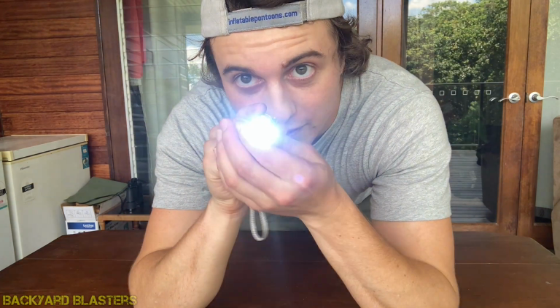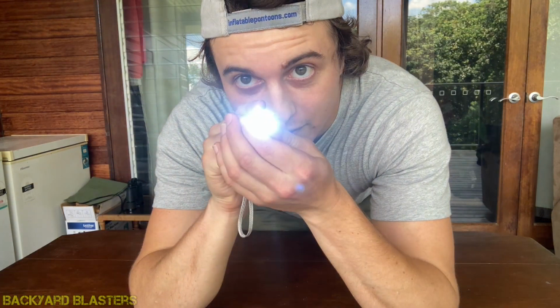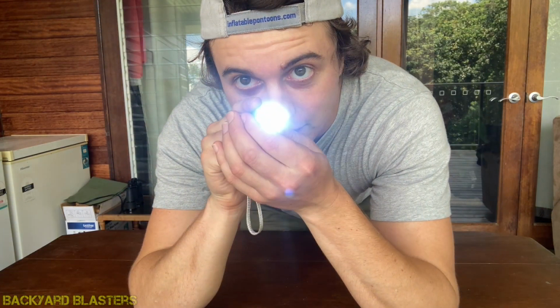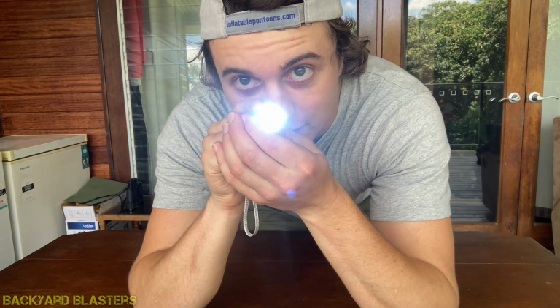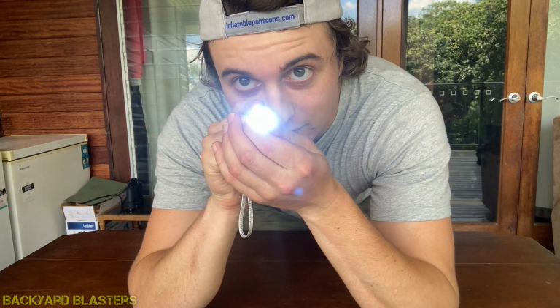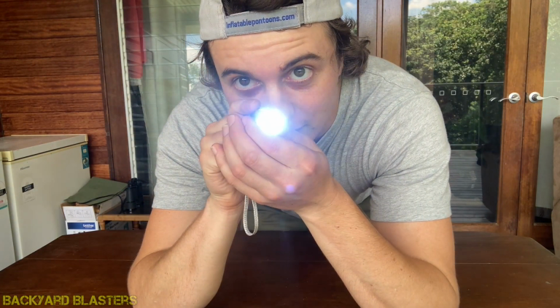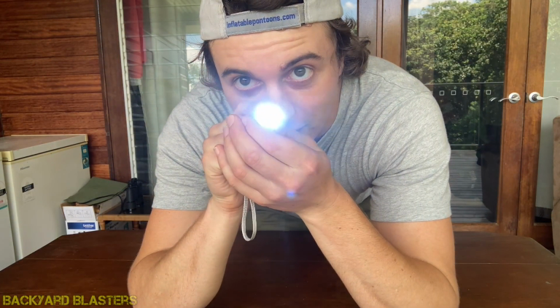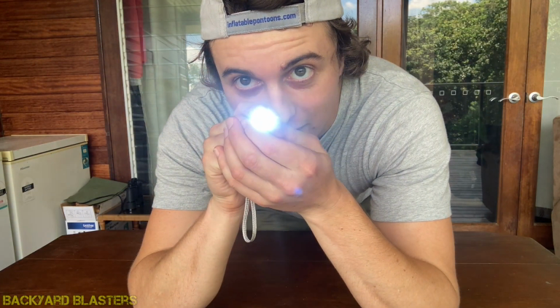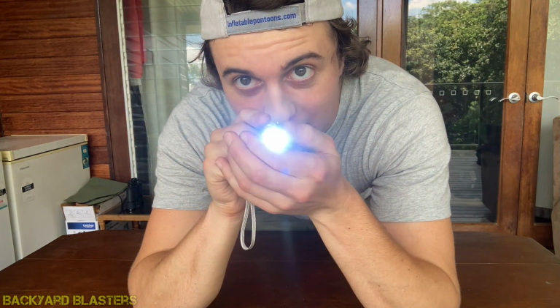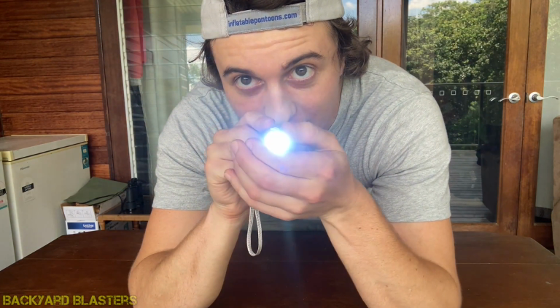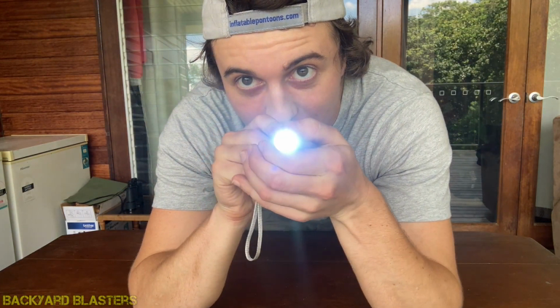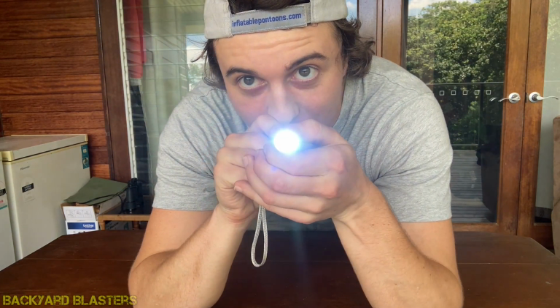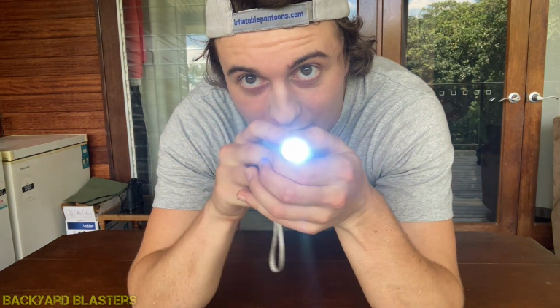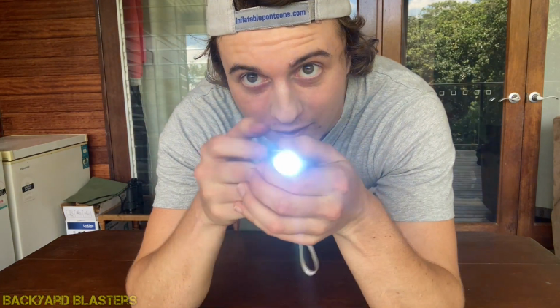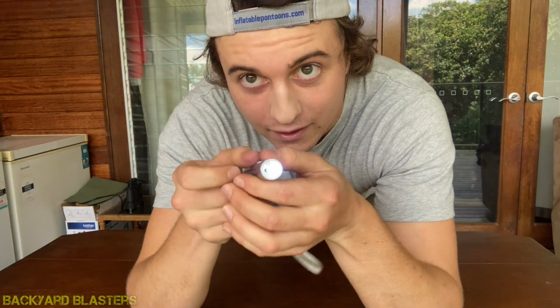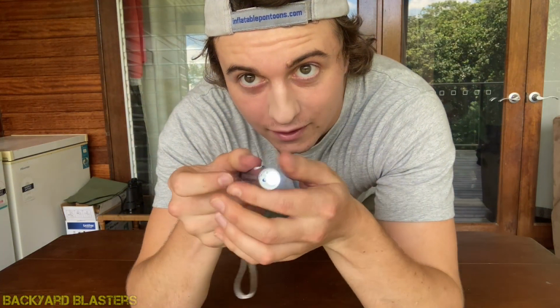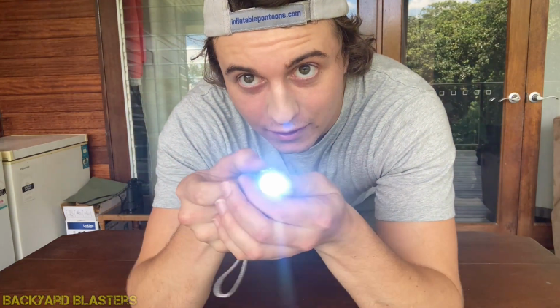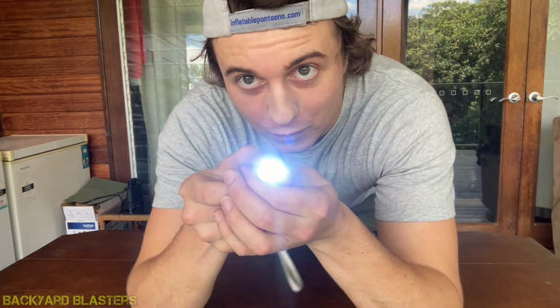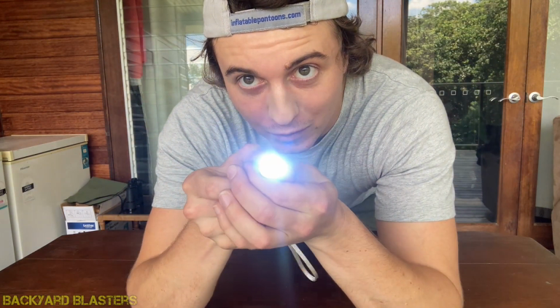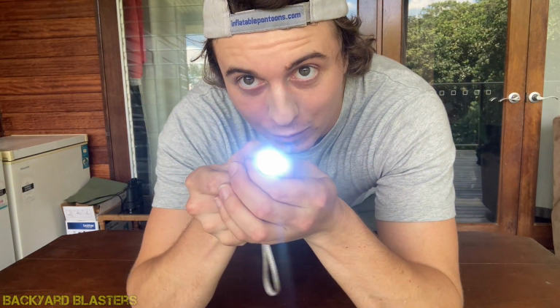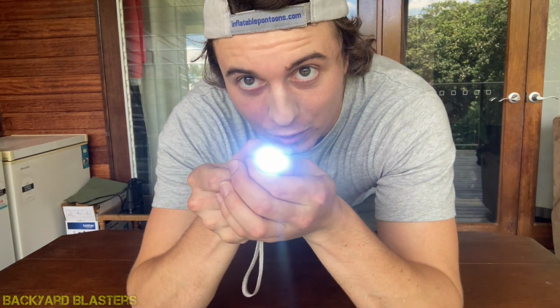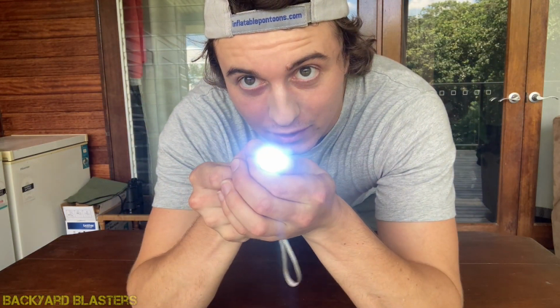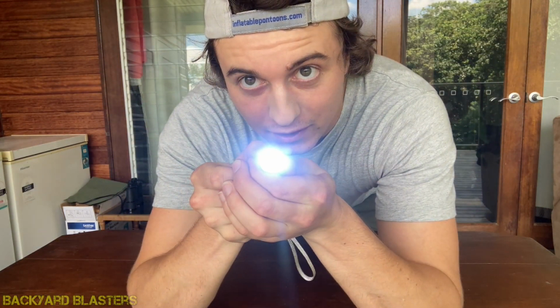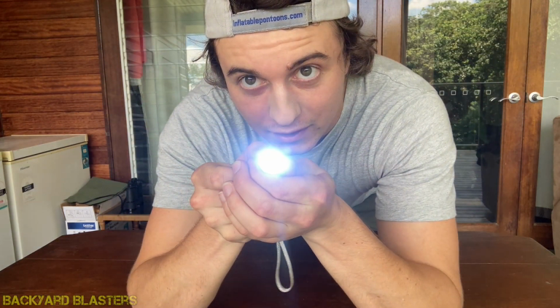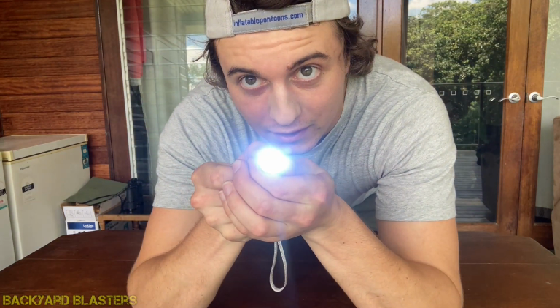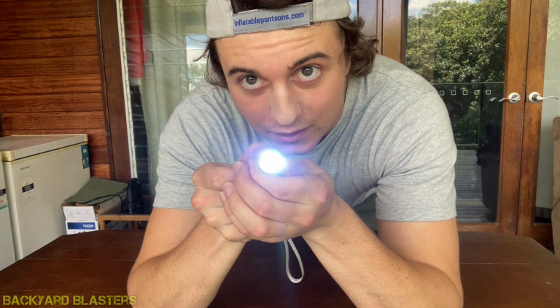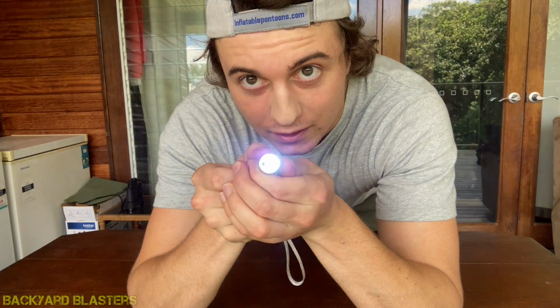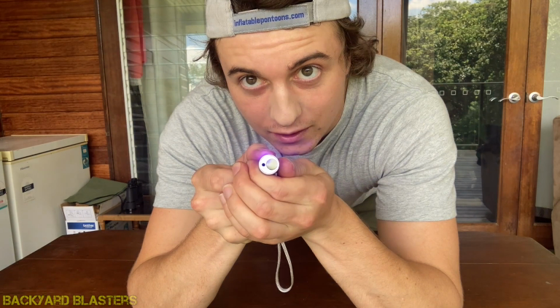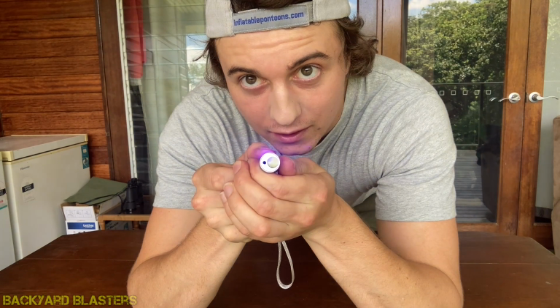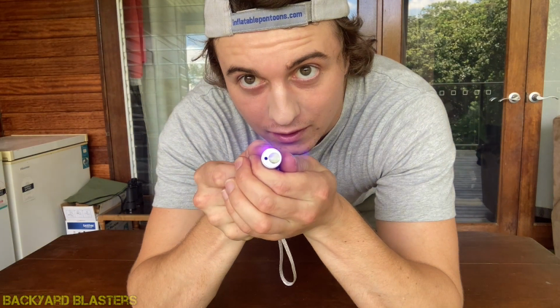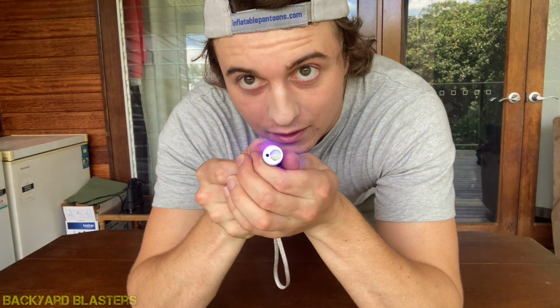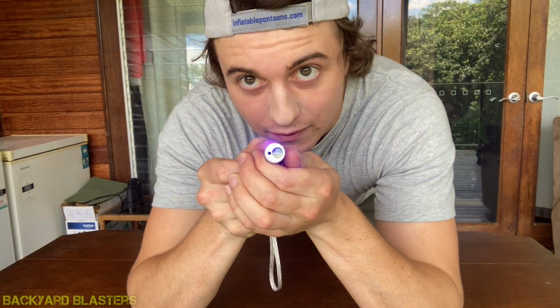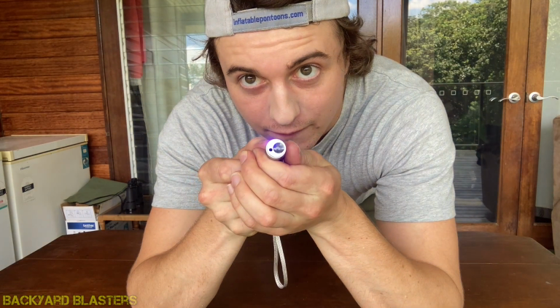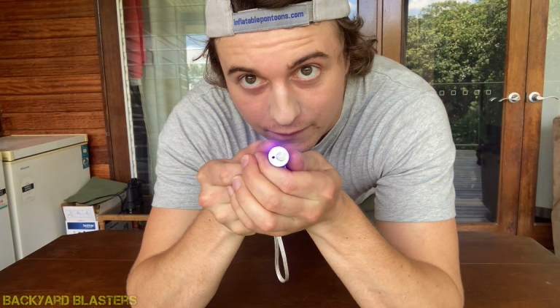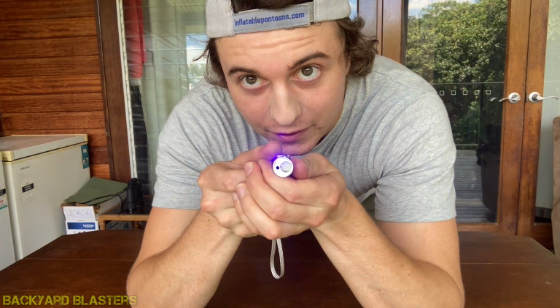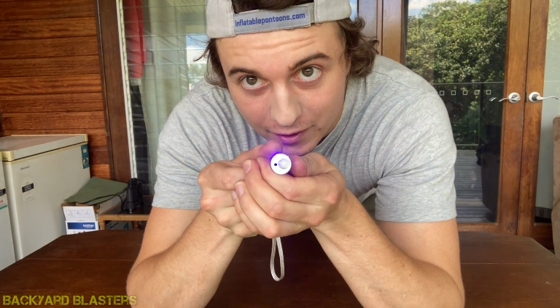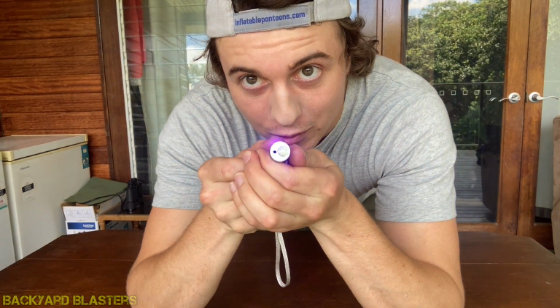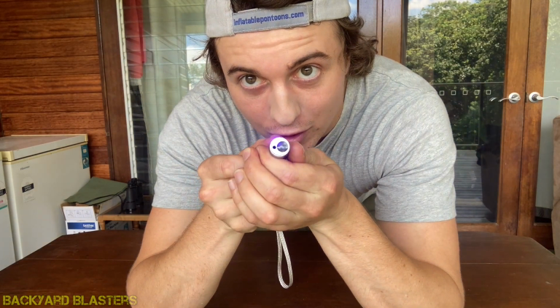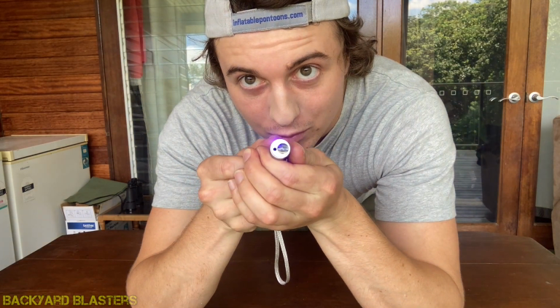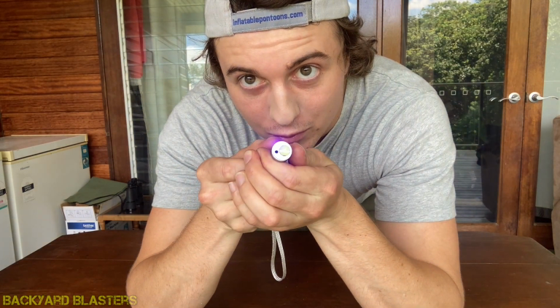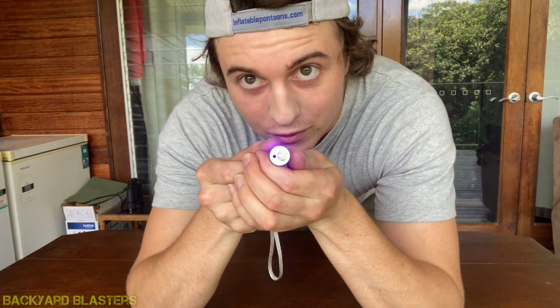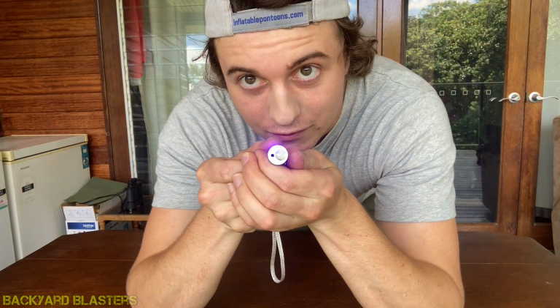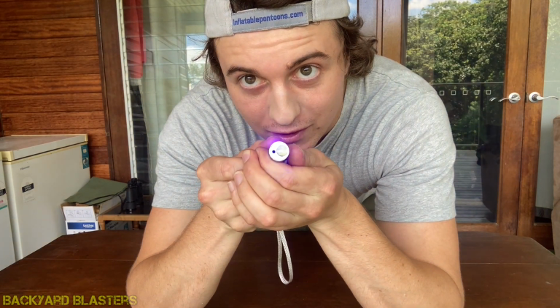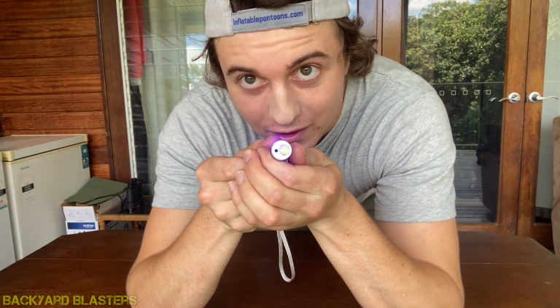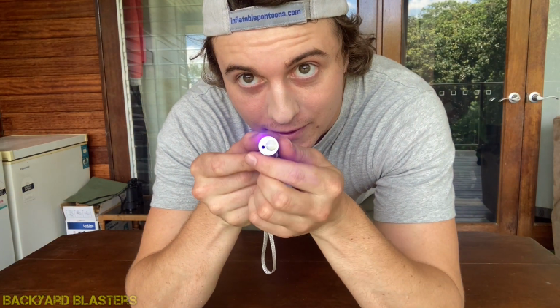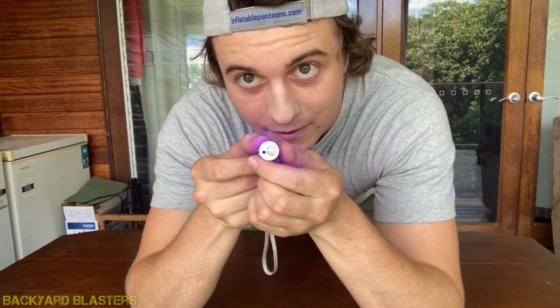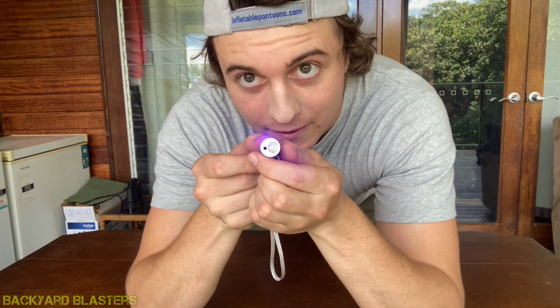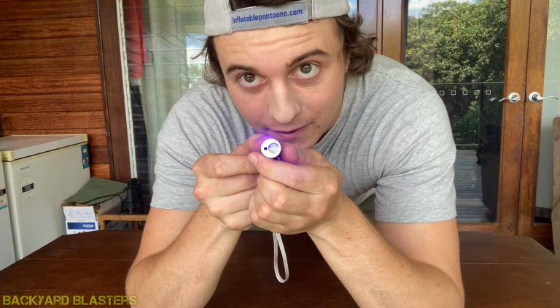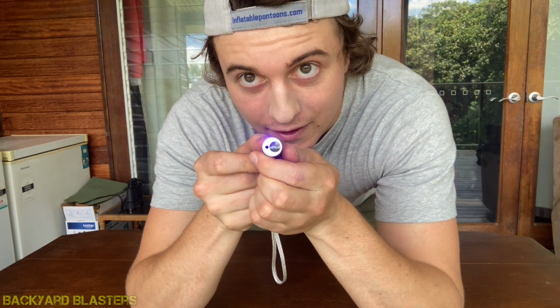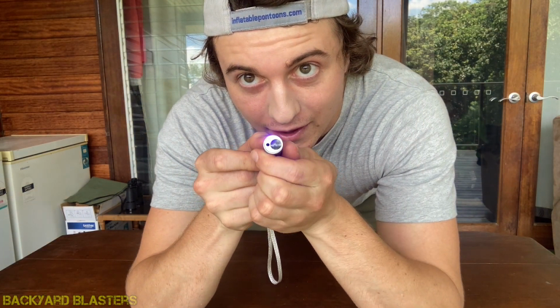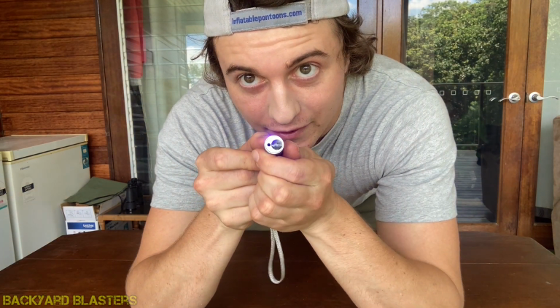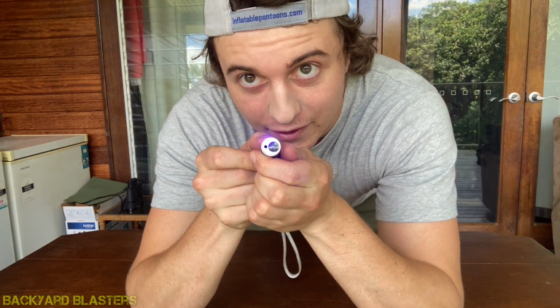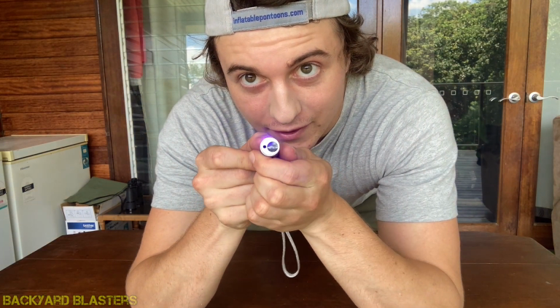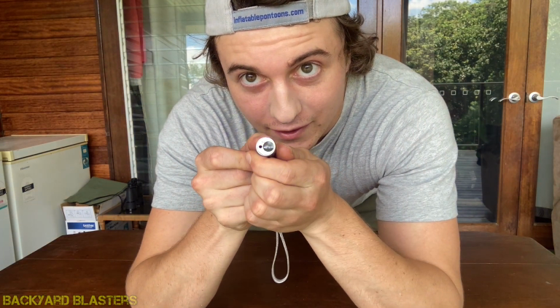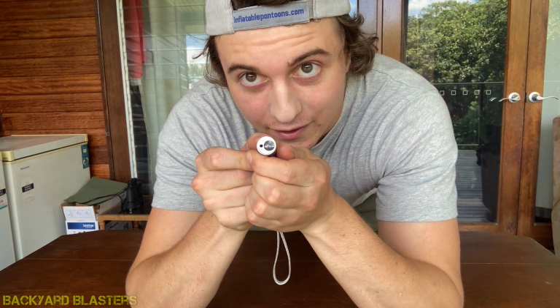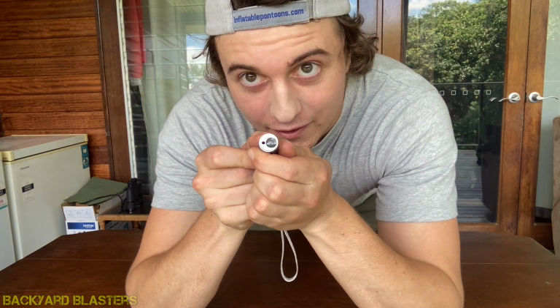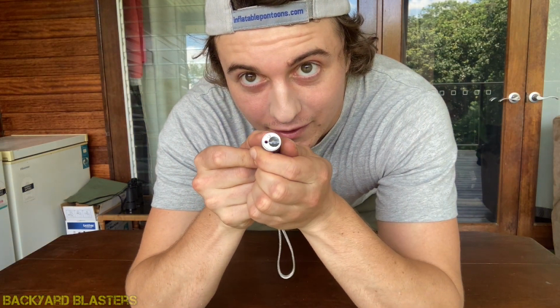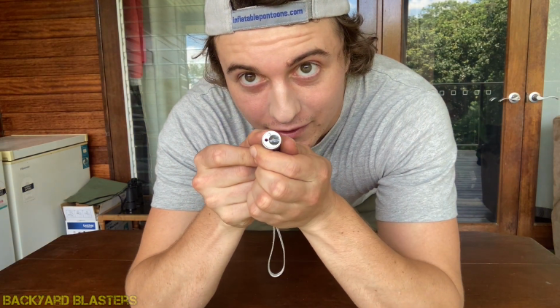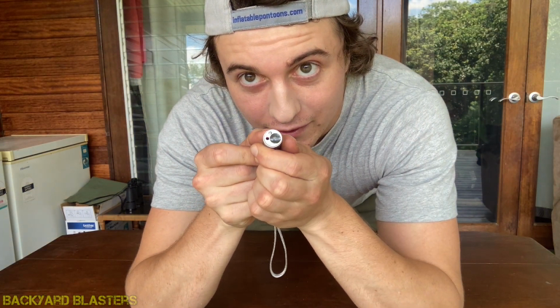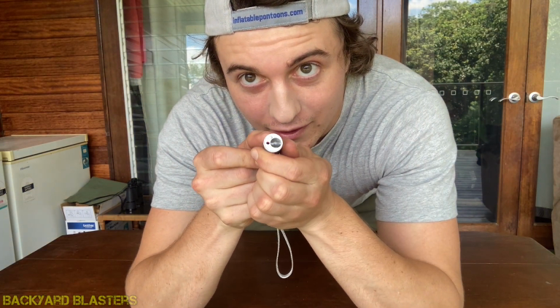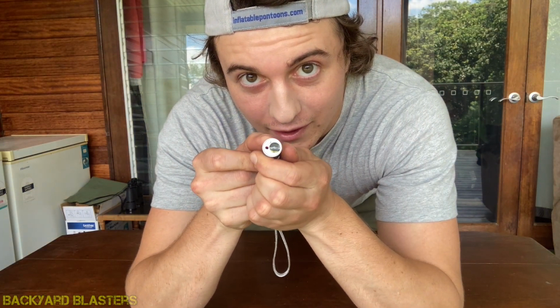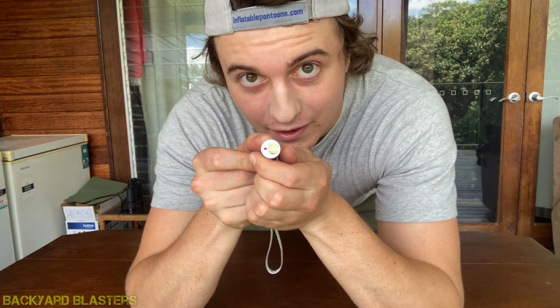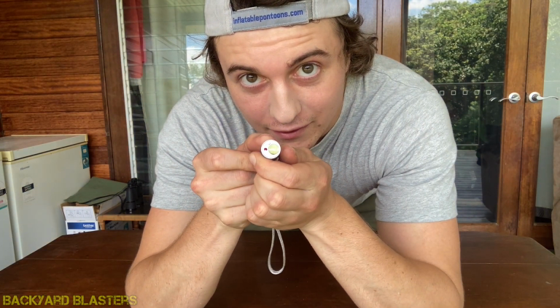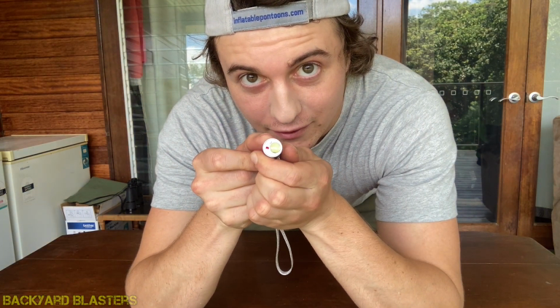There's the torch light, one more click for the purple UV light, there's that light, and then the laser.